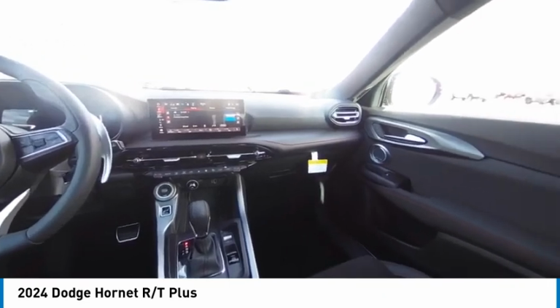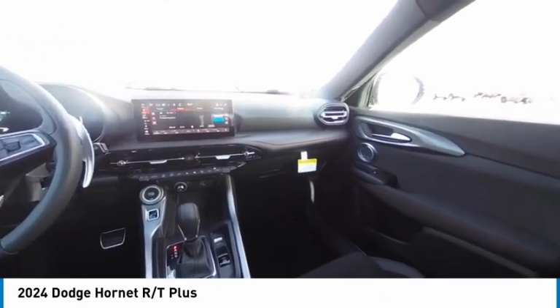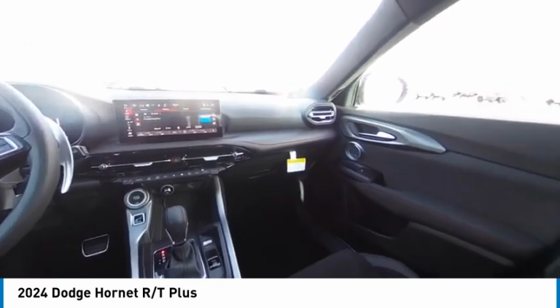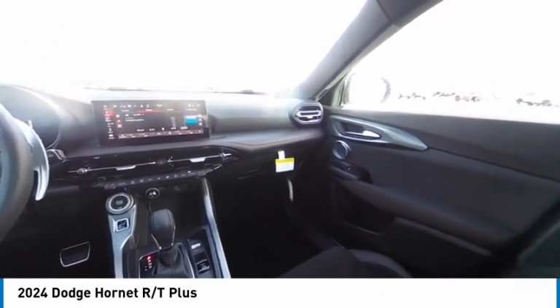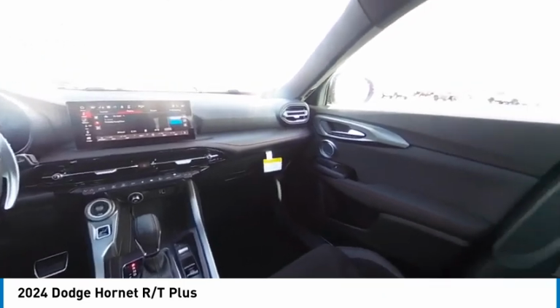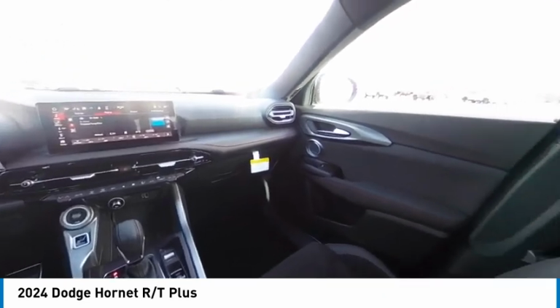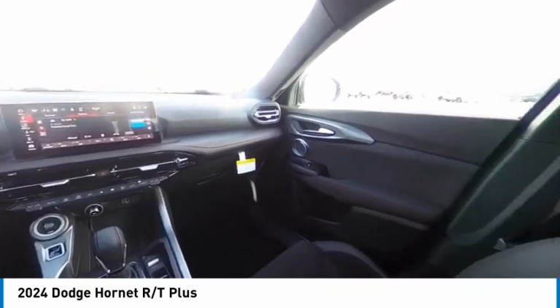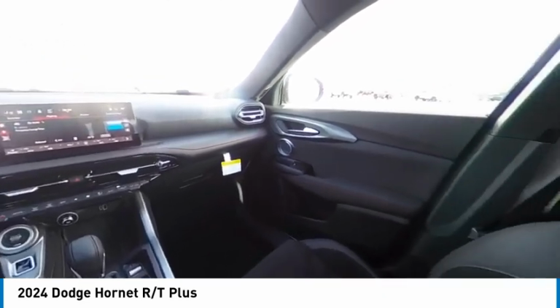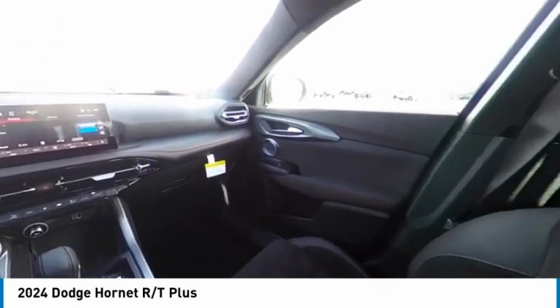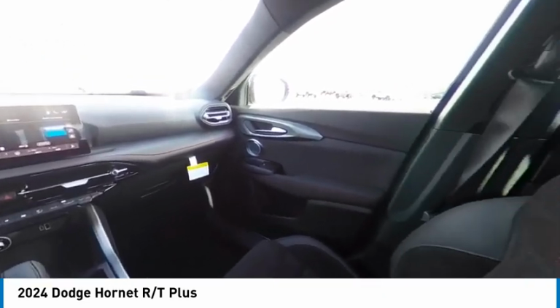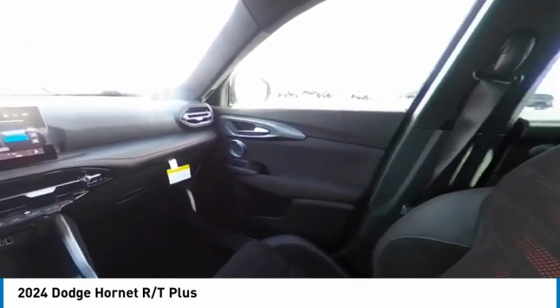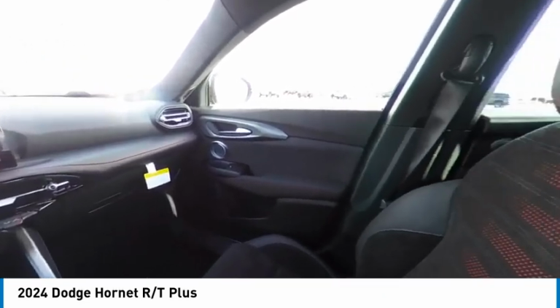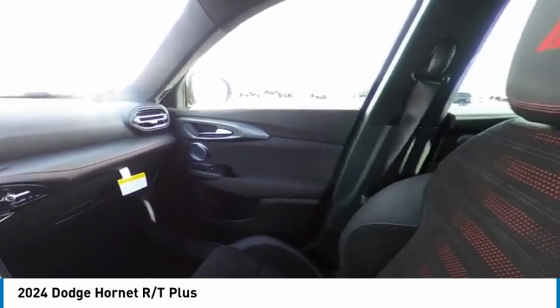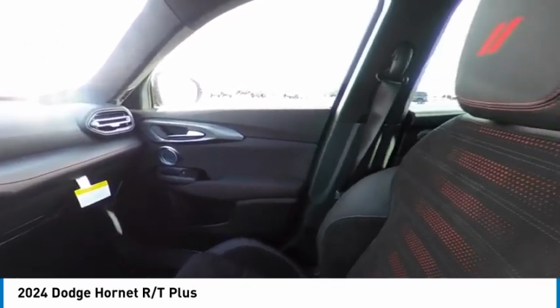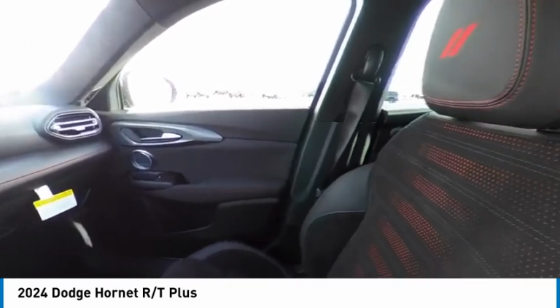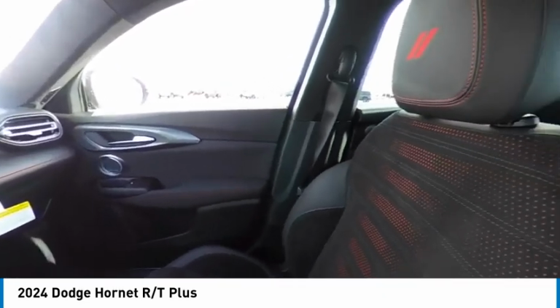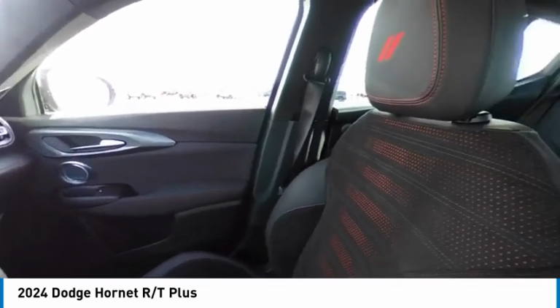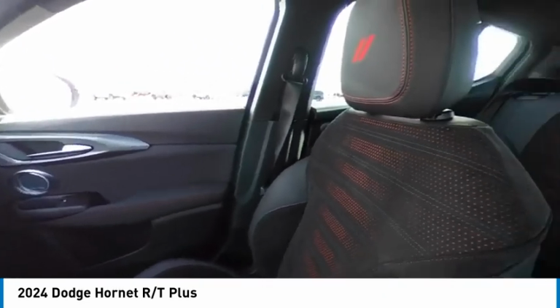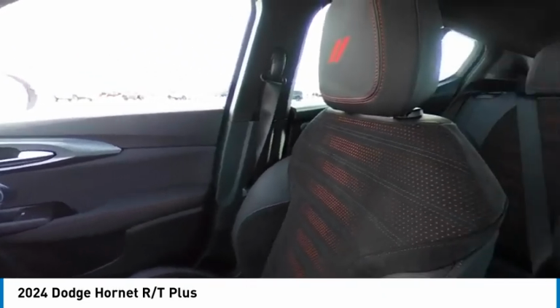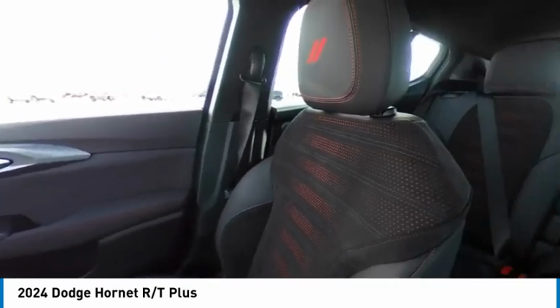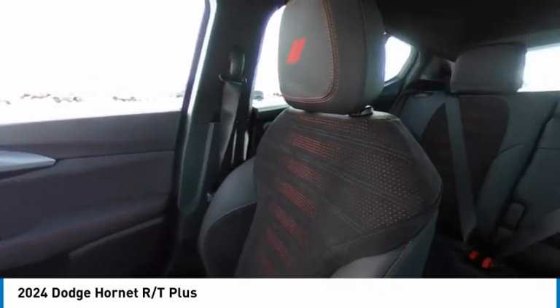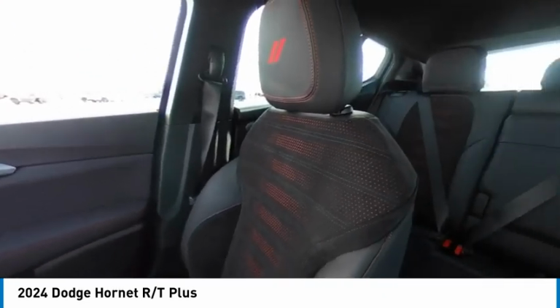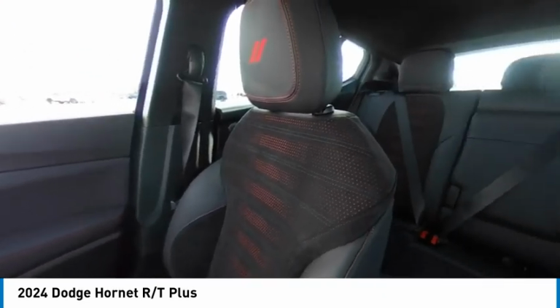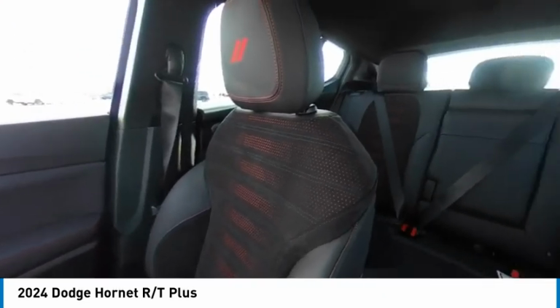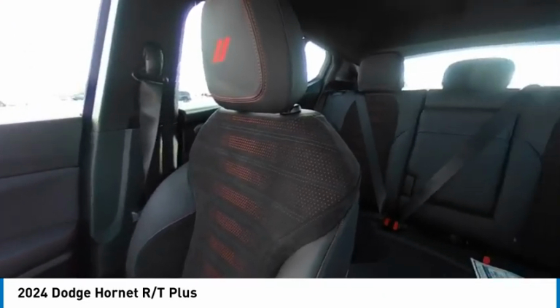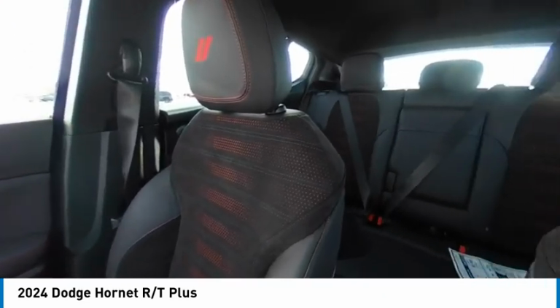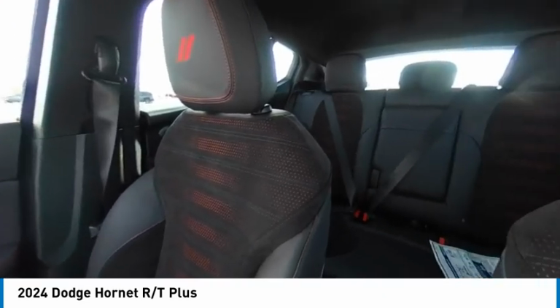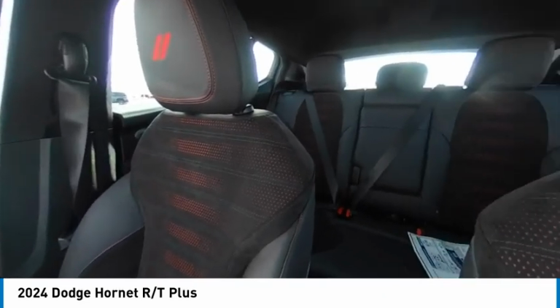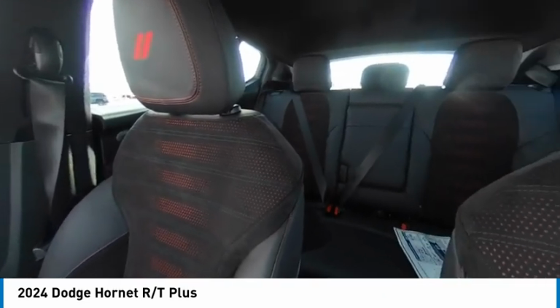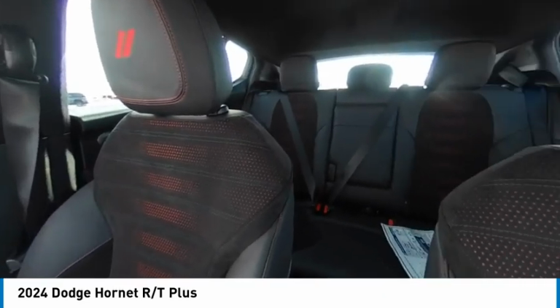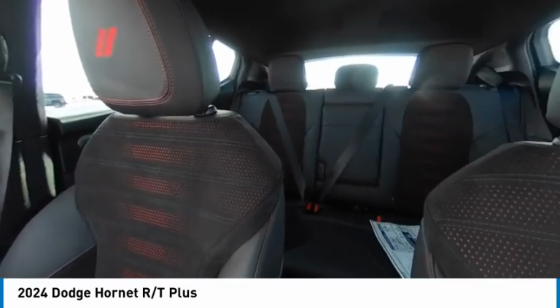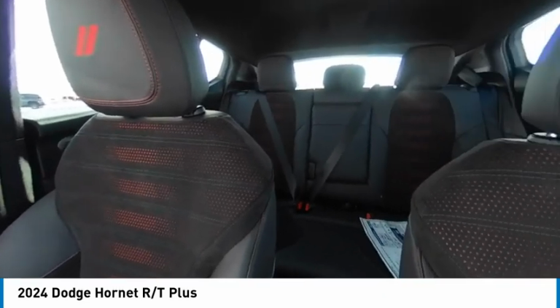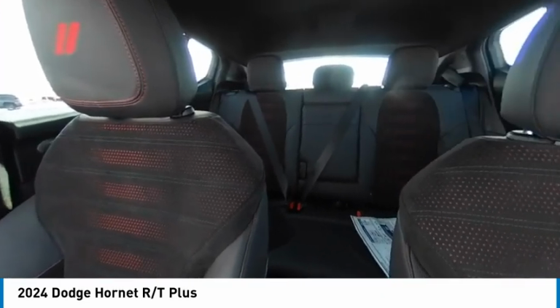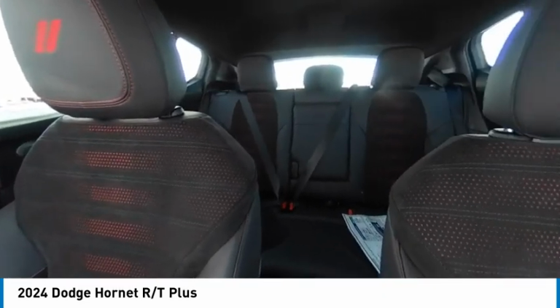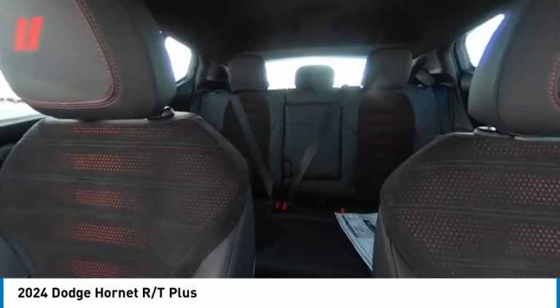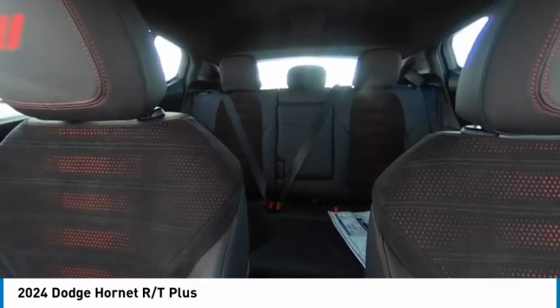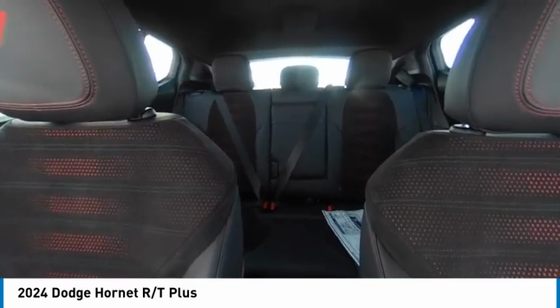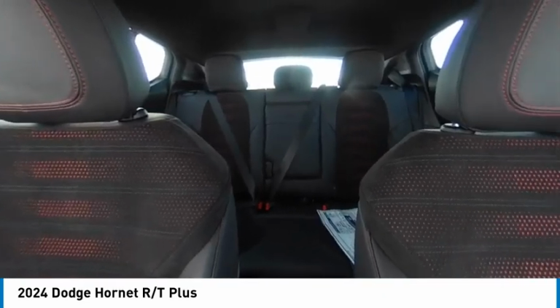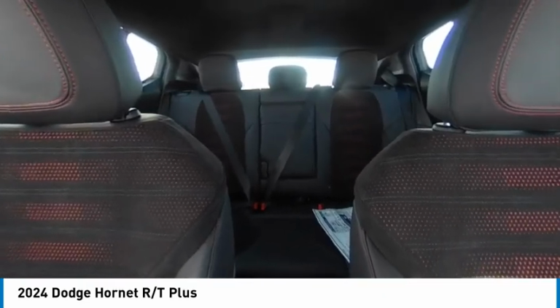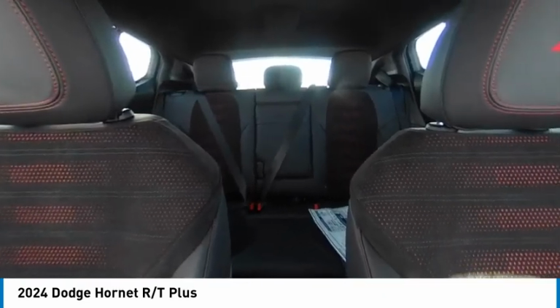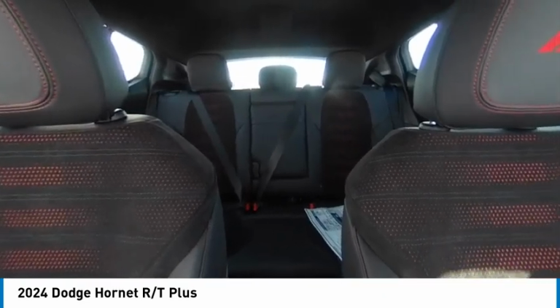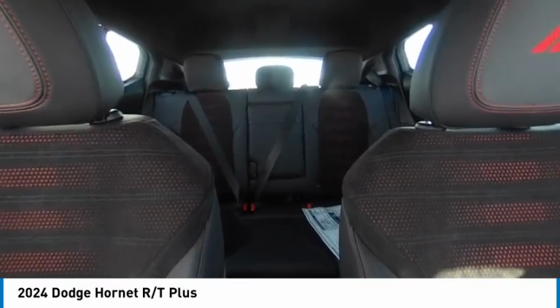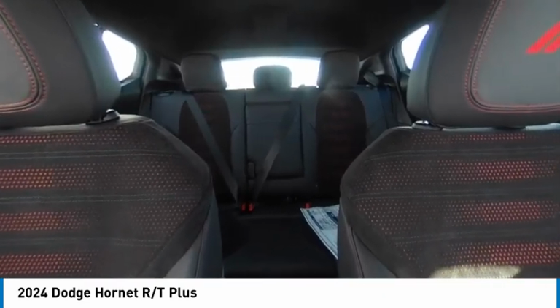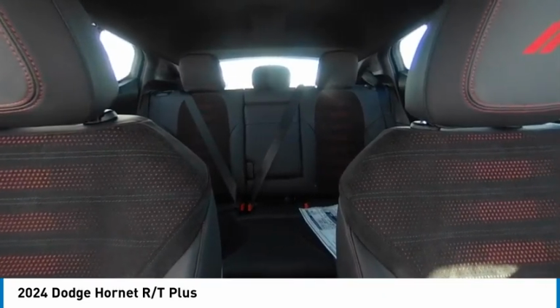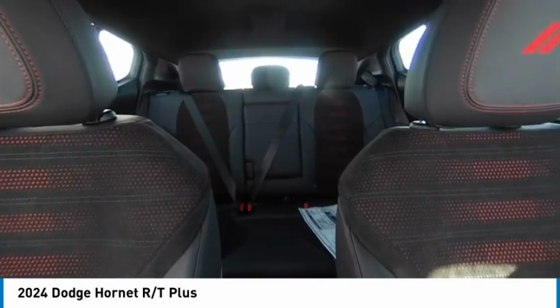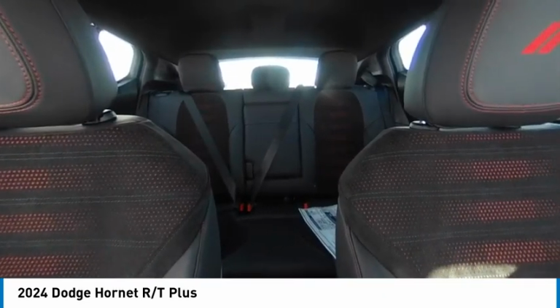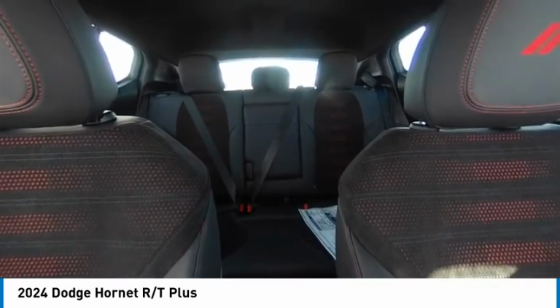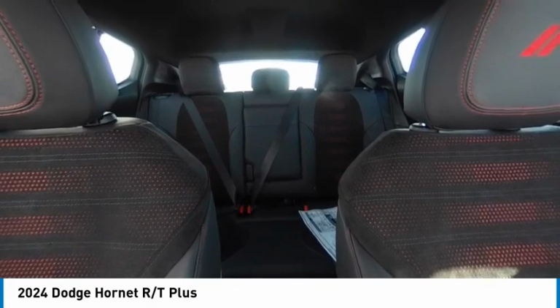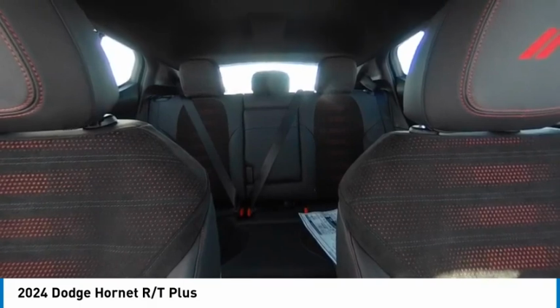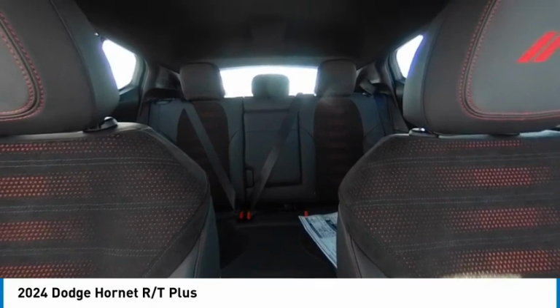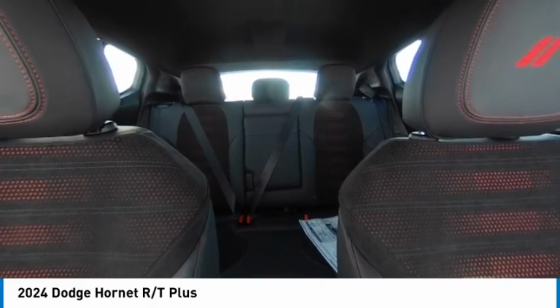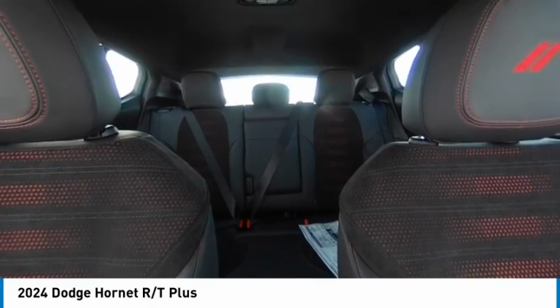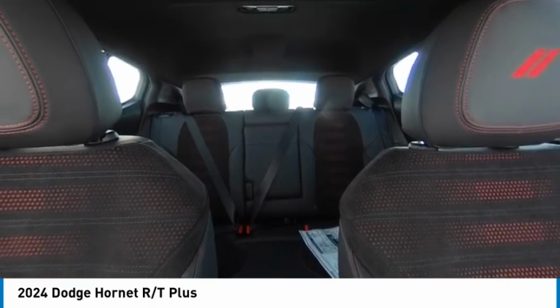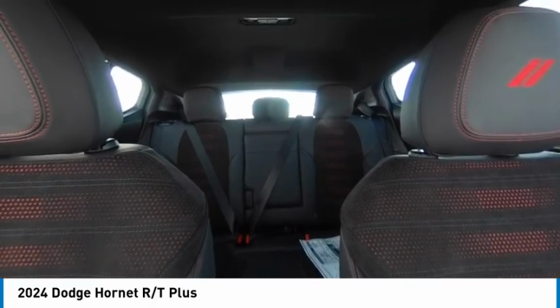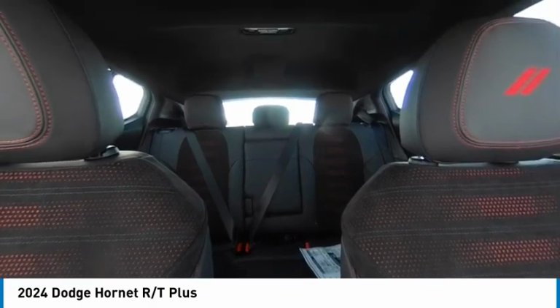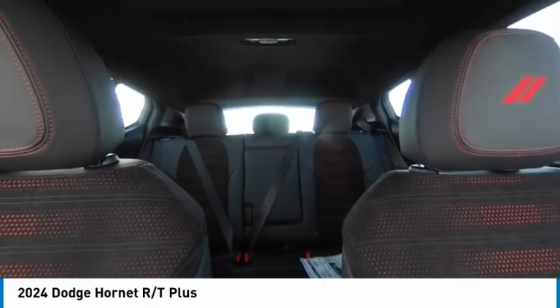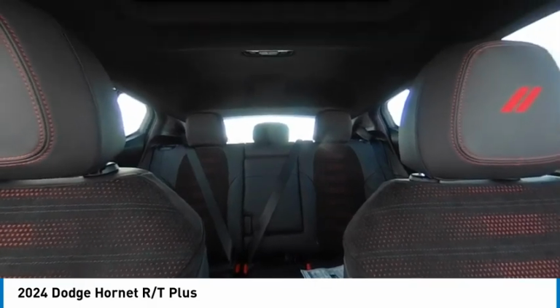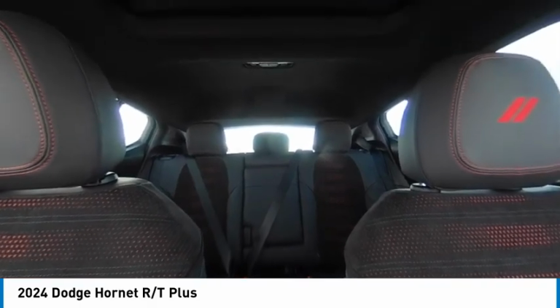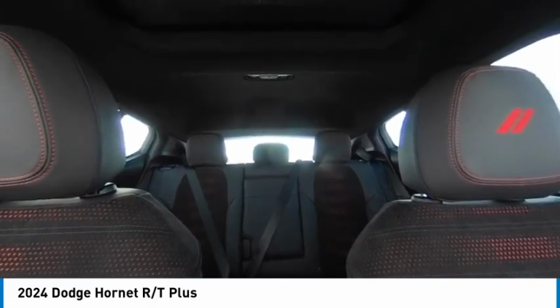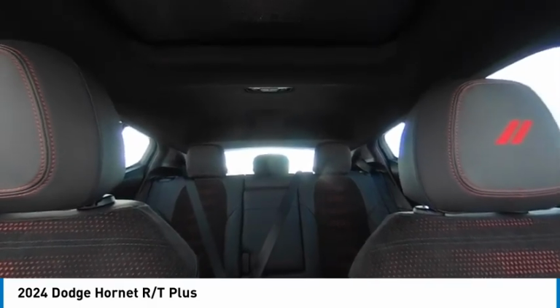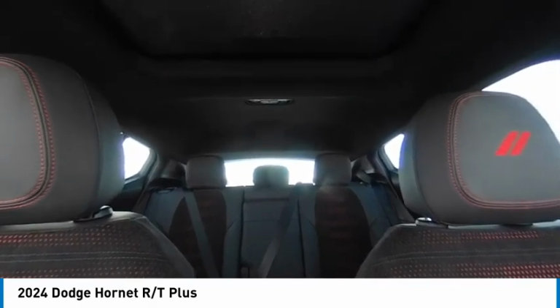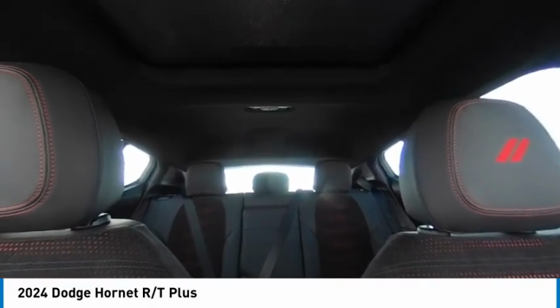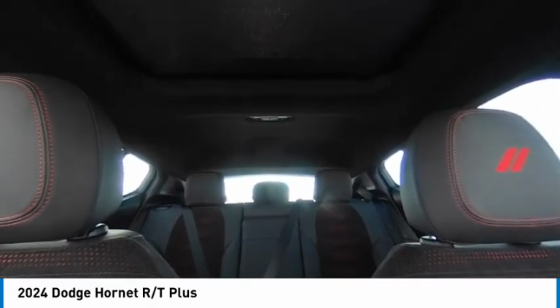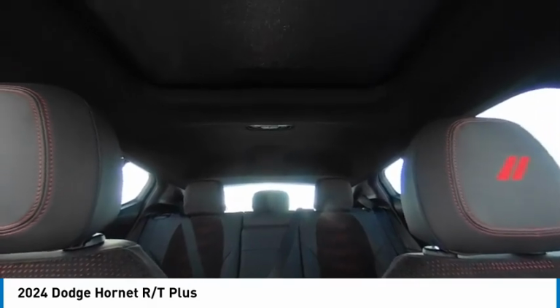Remote engine start. If you like it online, you'll love it in your driveway. Take it for a spin today.